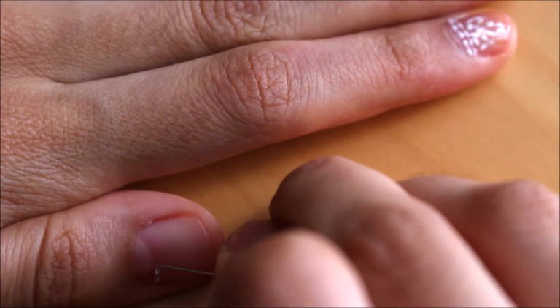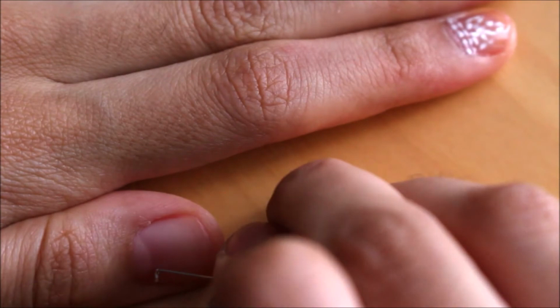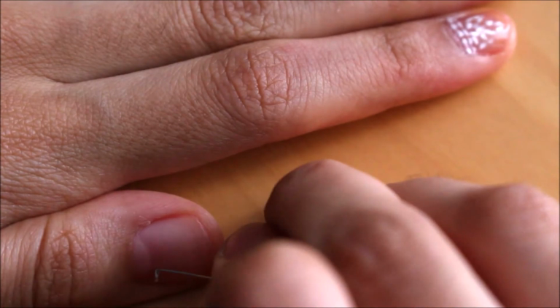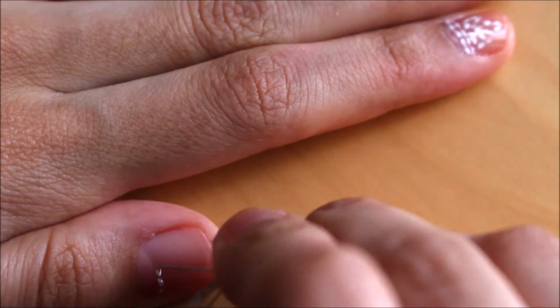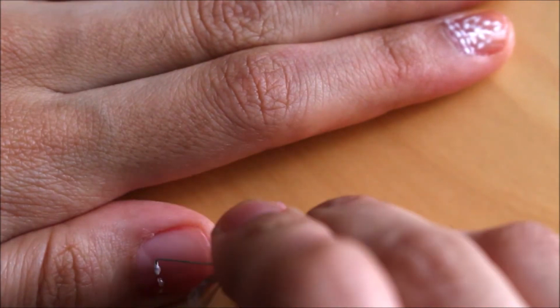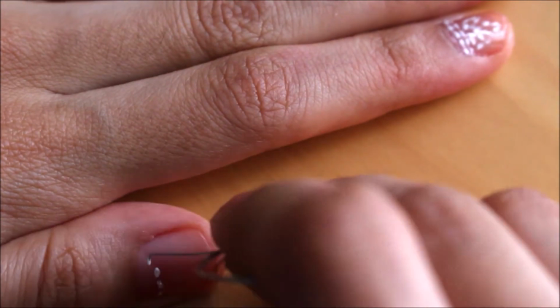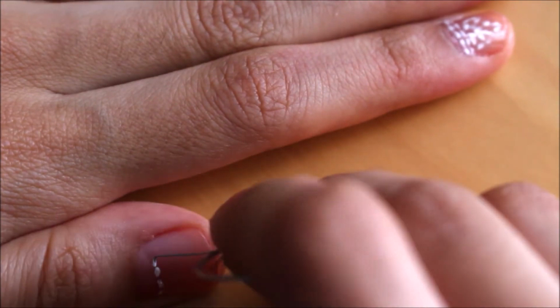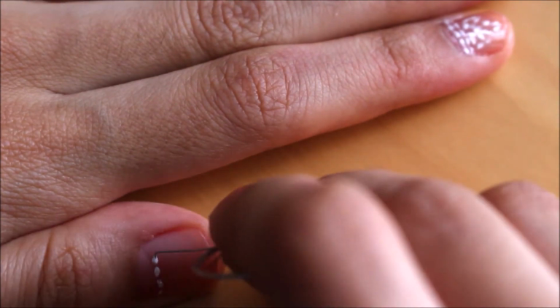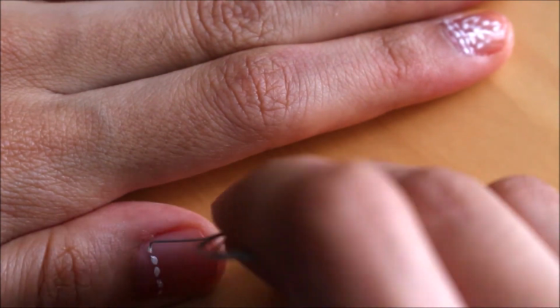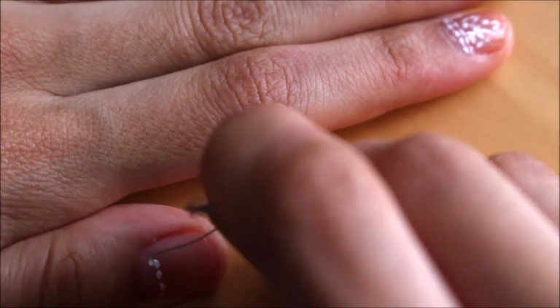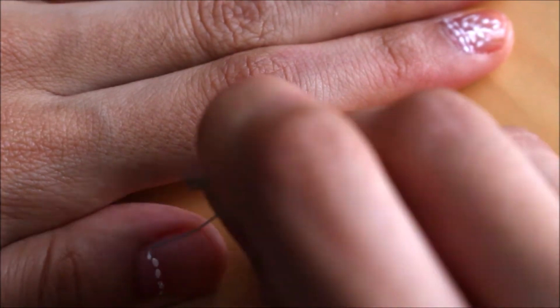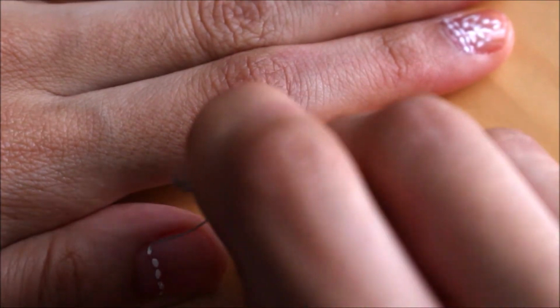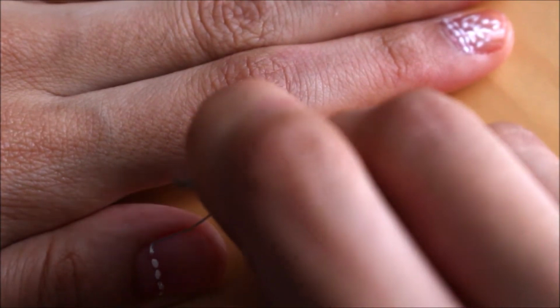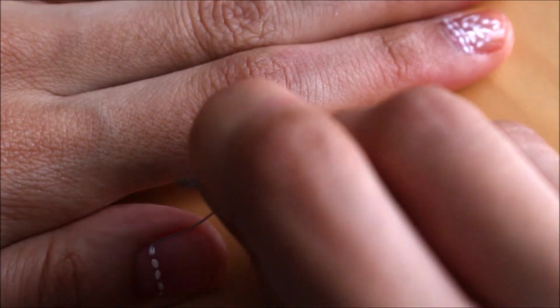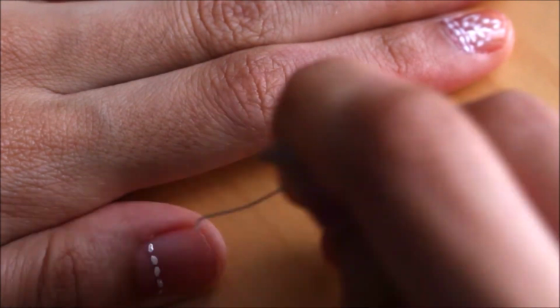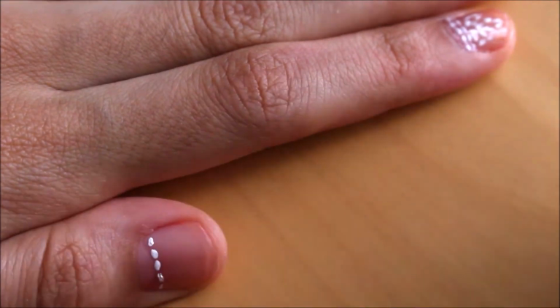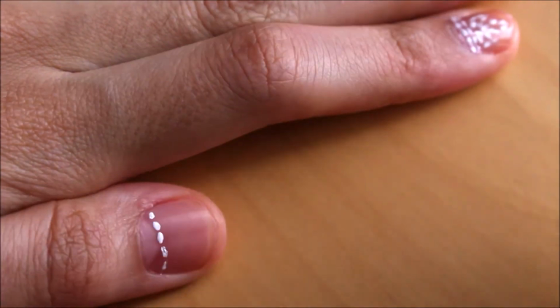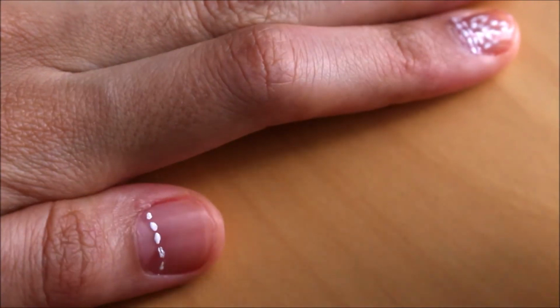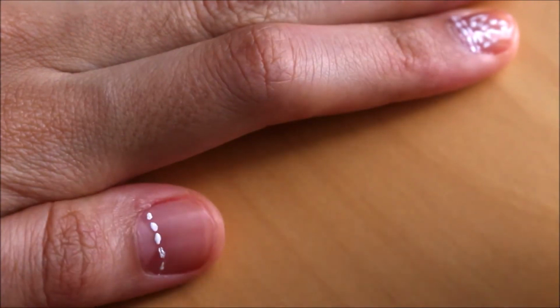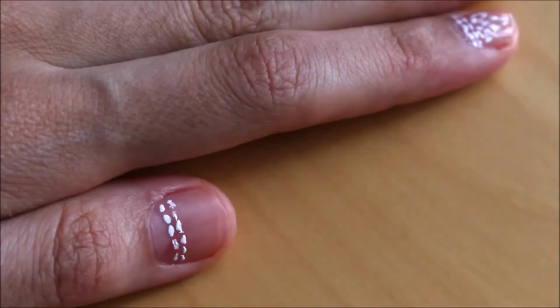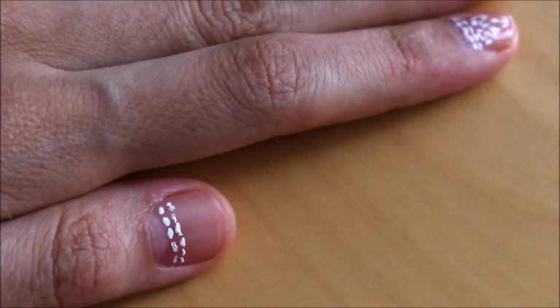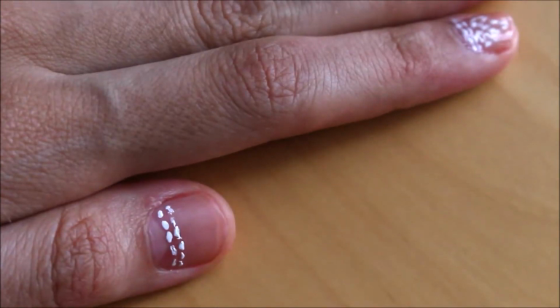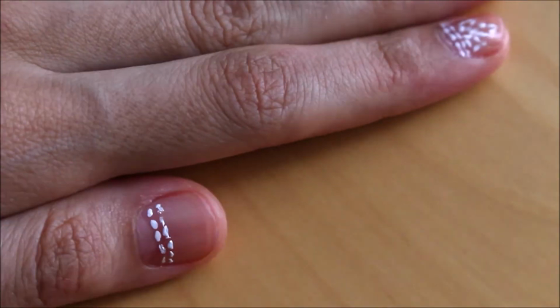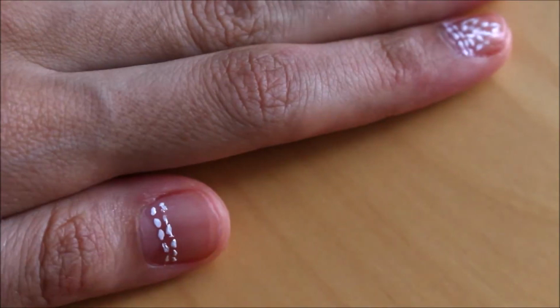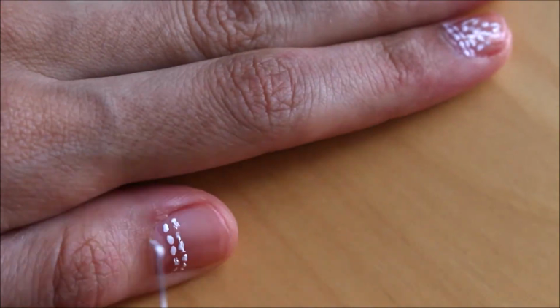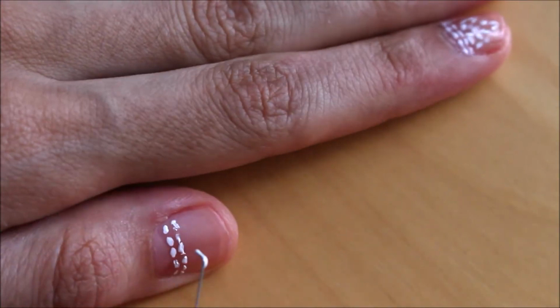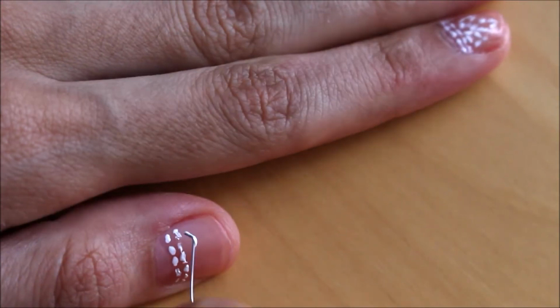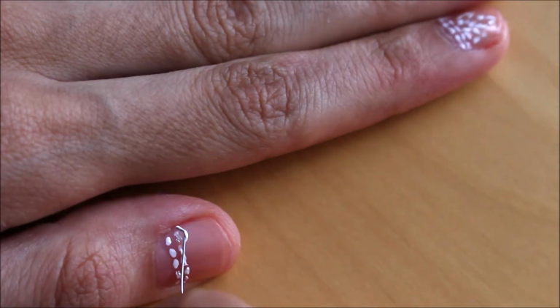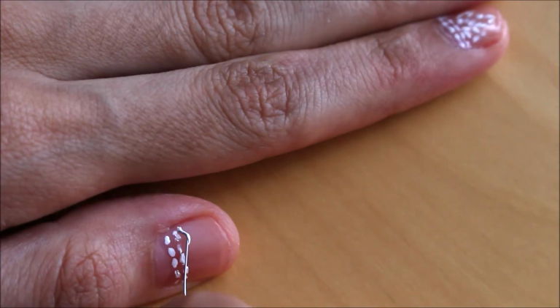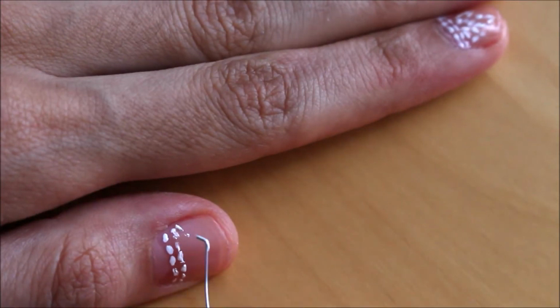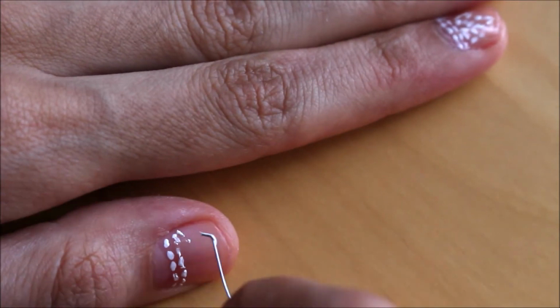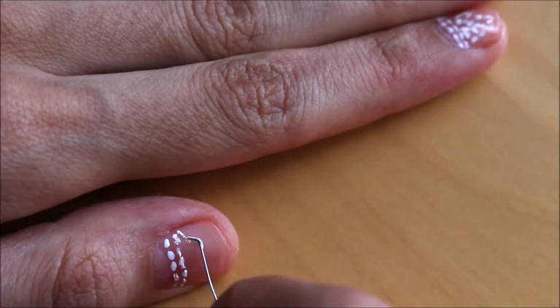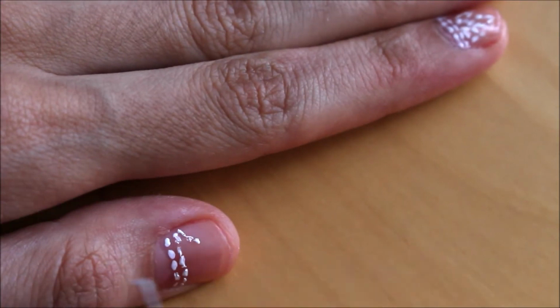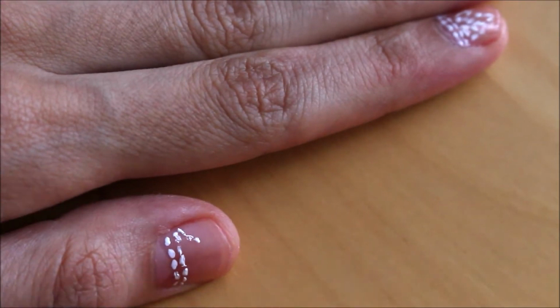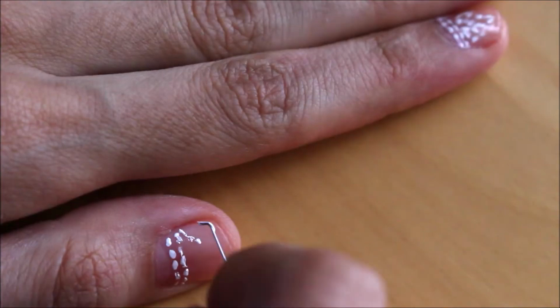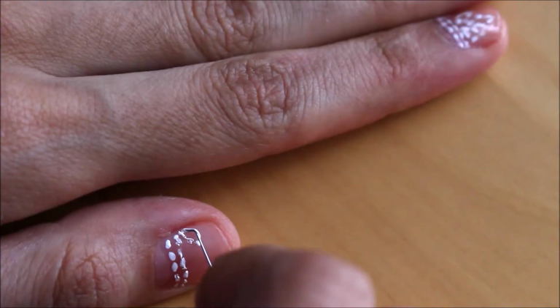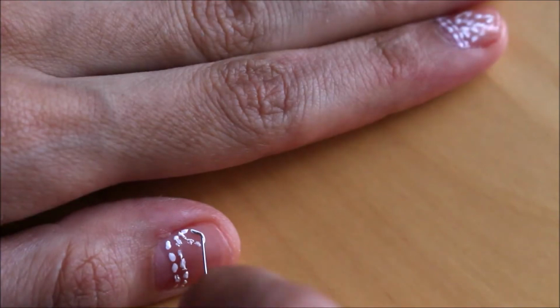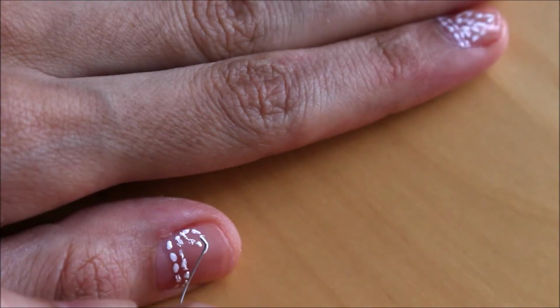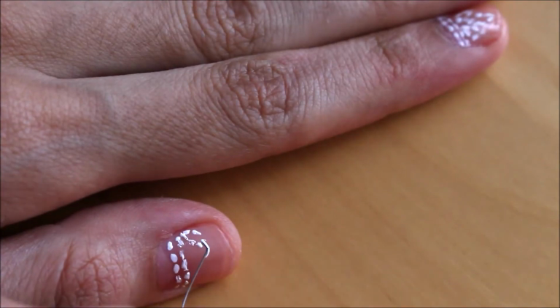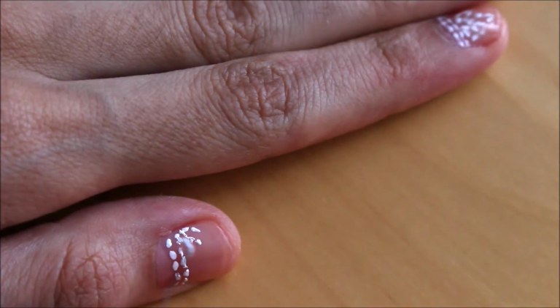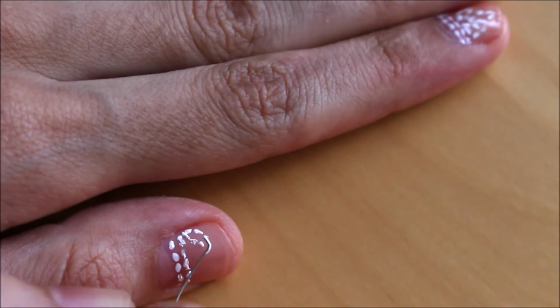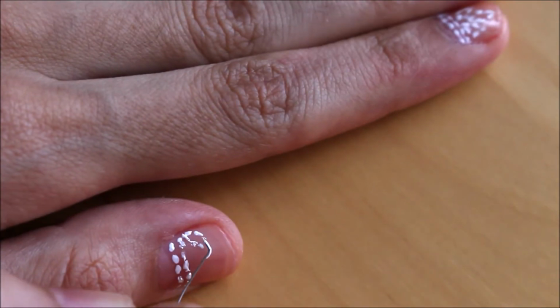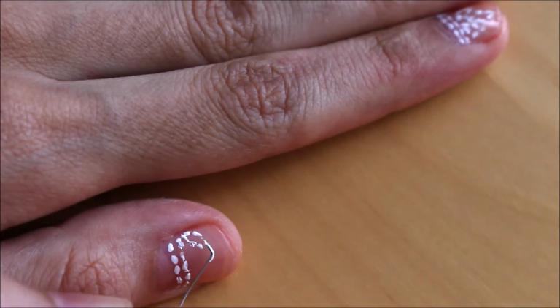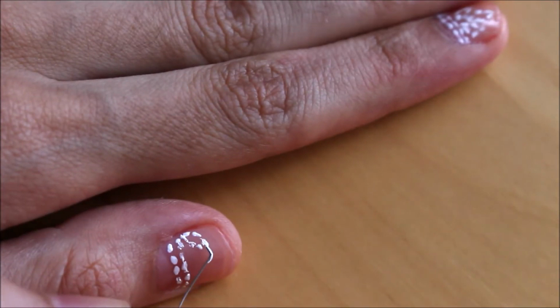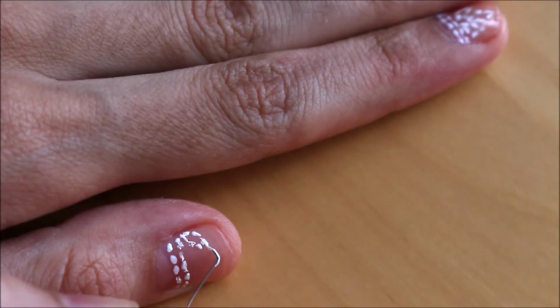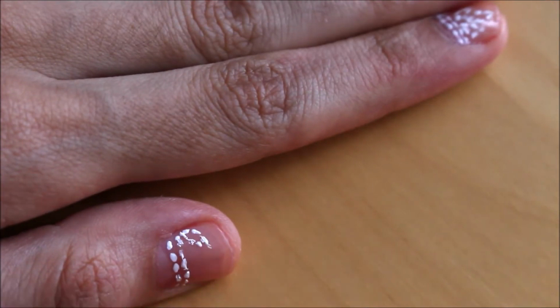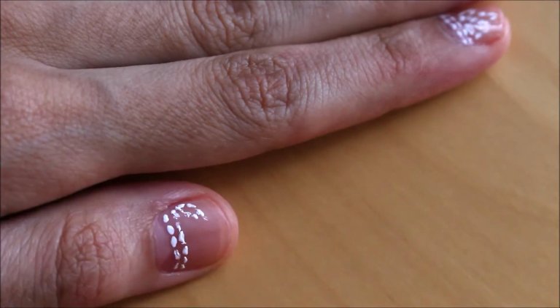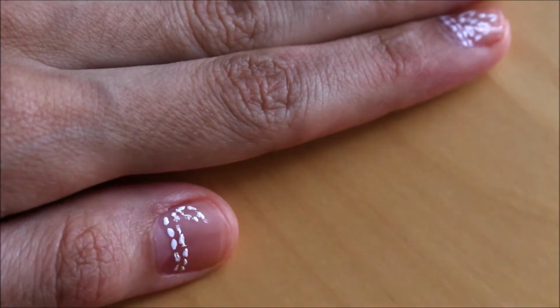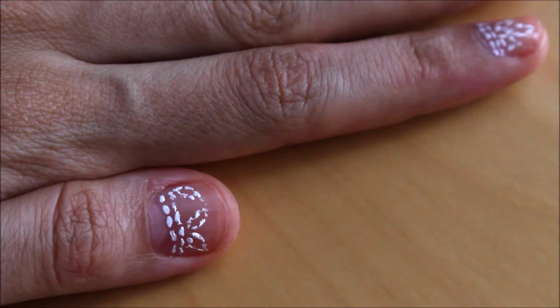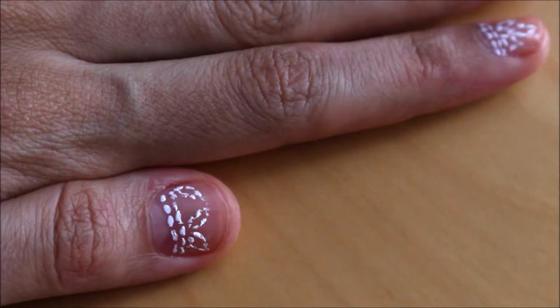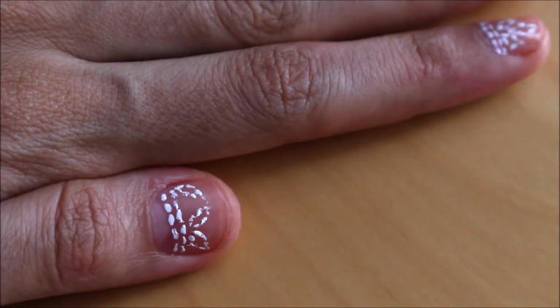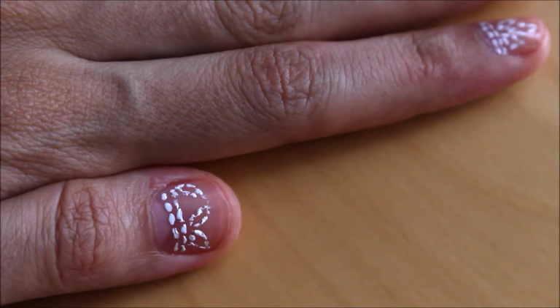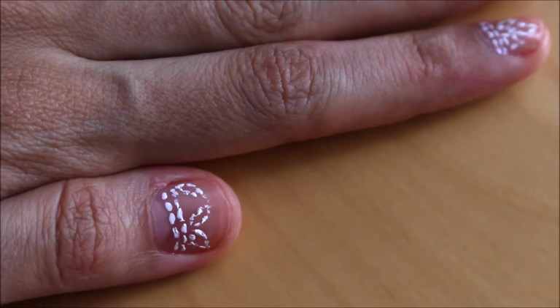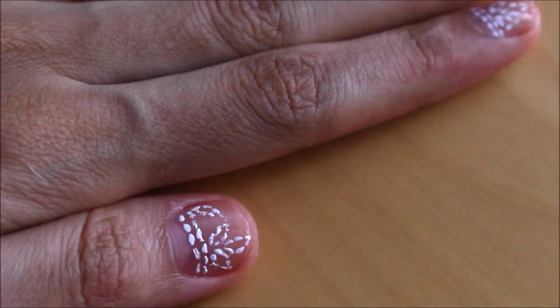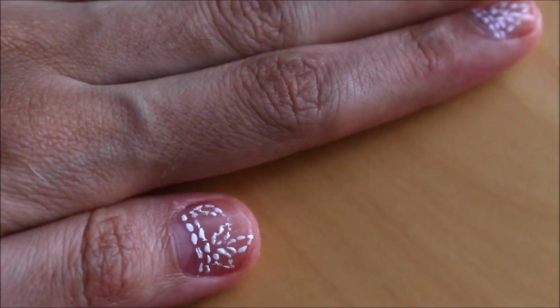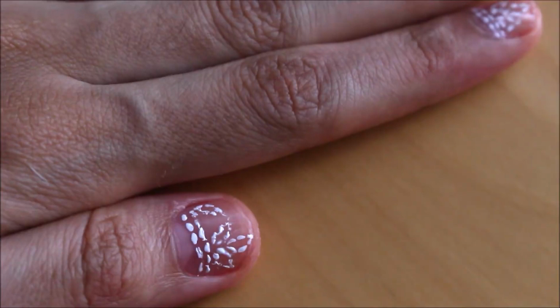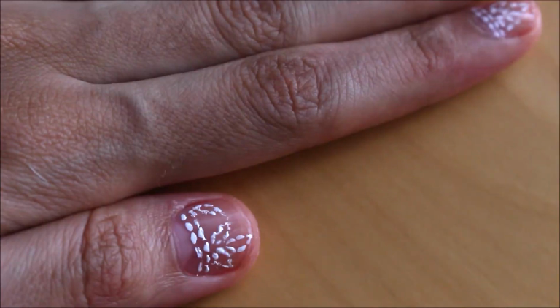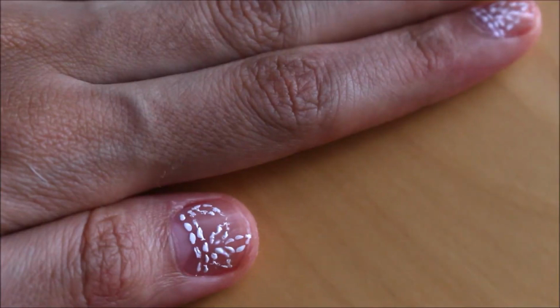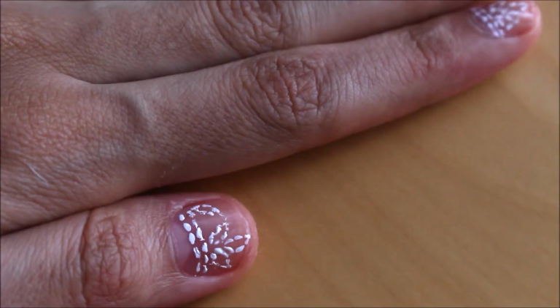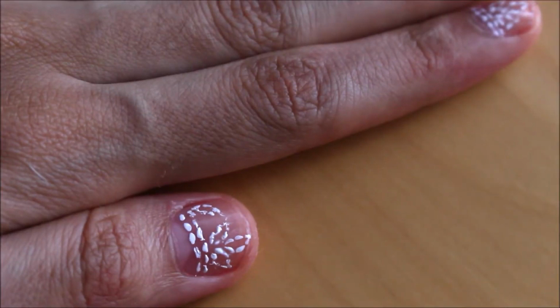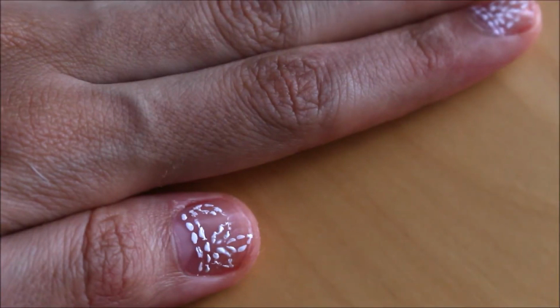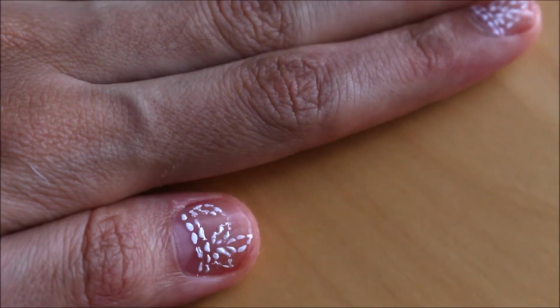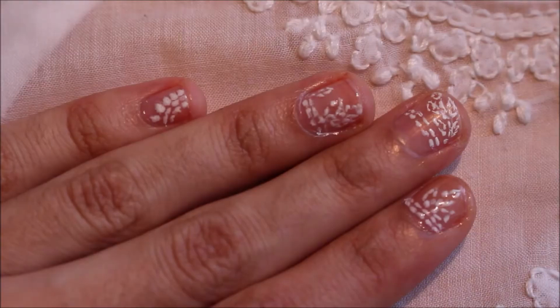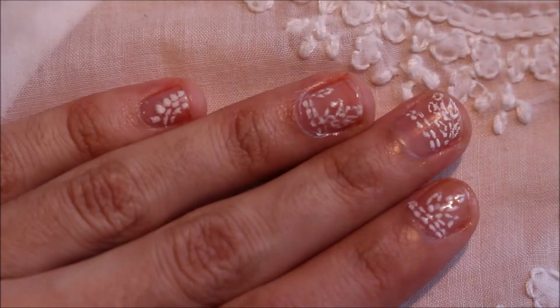I've also used a tweezer to bend a thin wire to help with more intricate patterns.